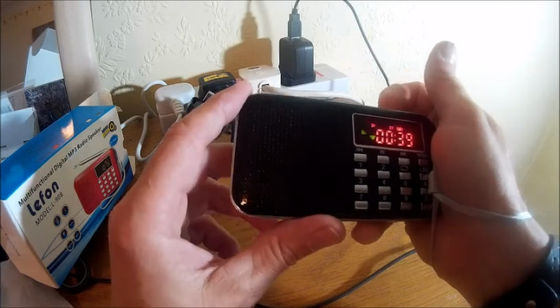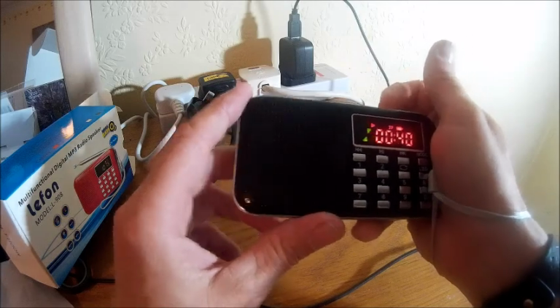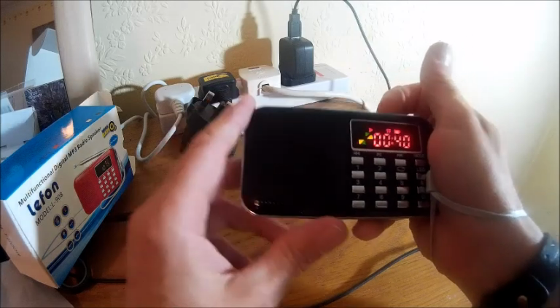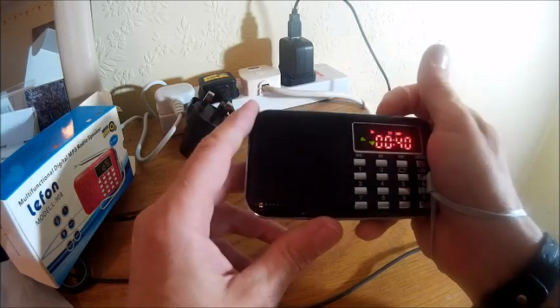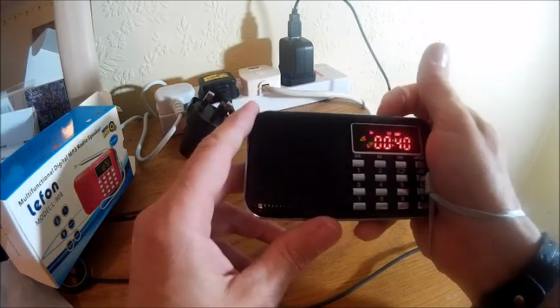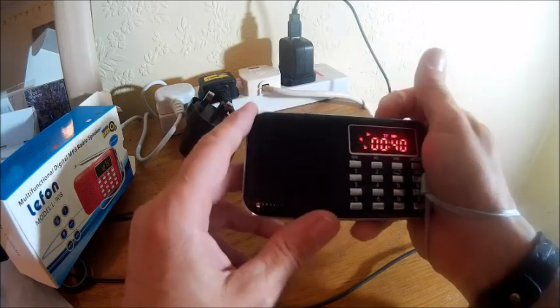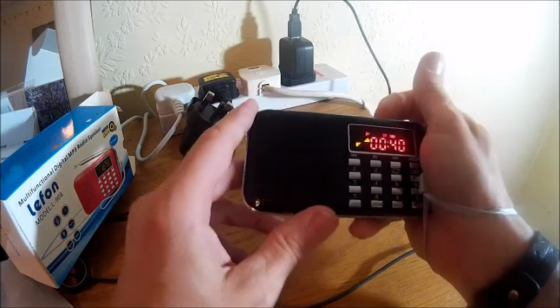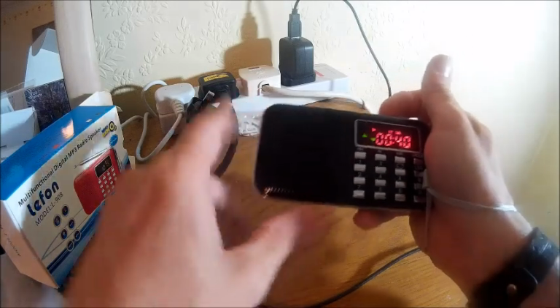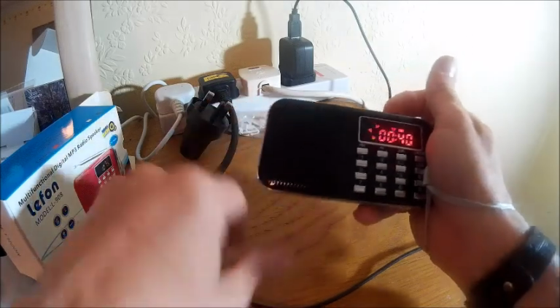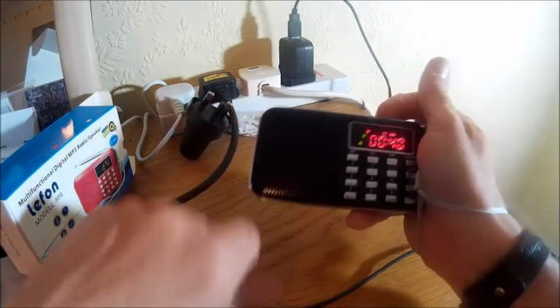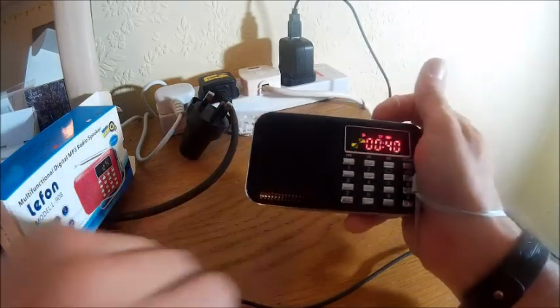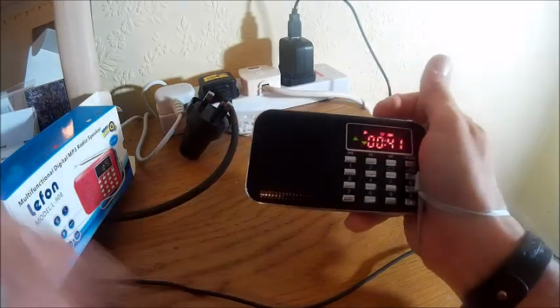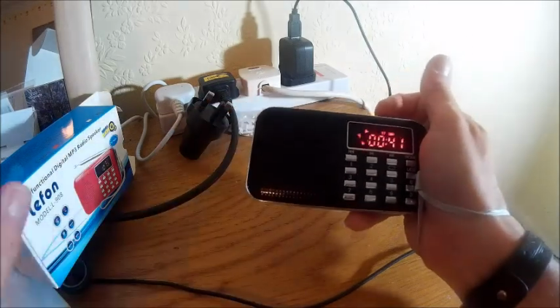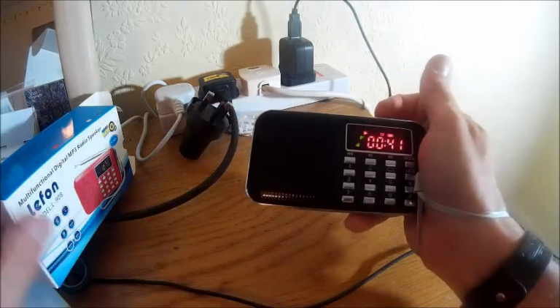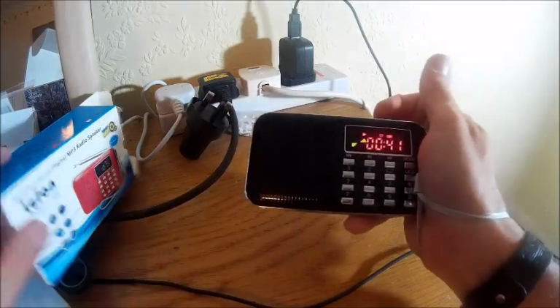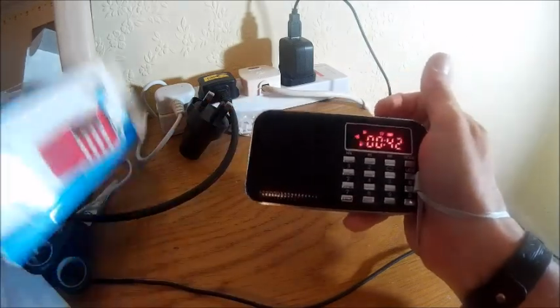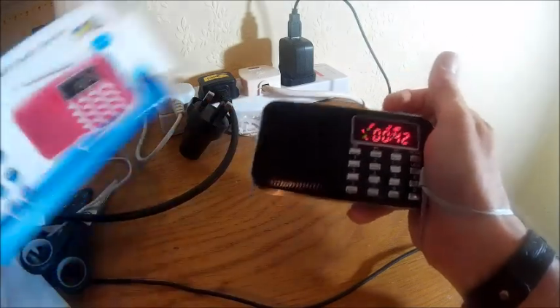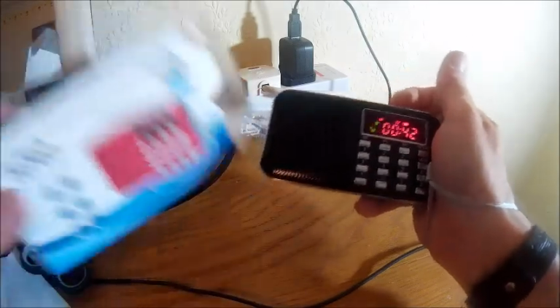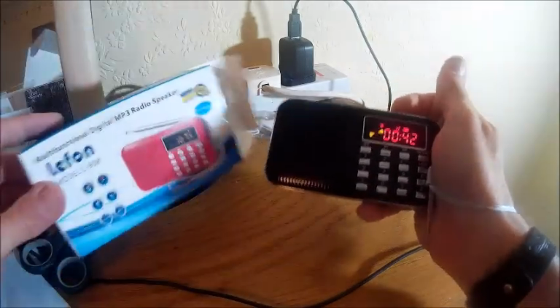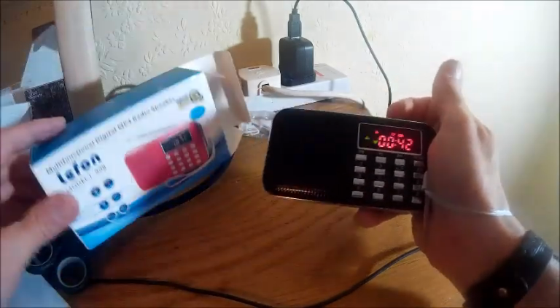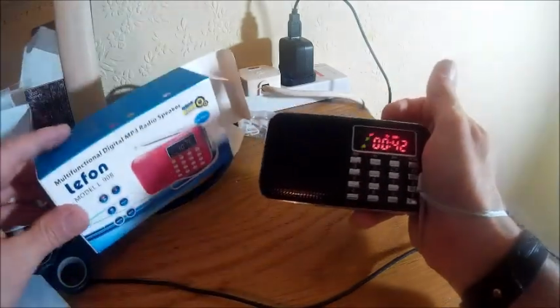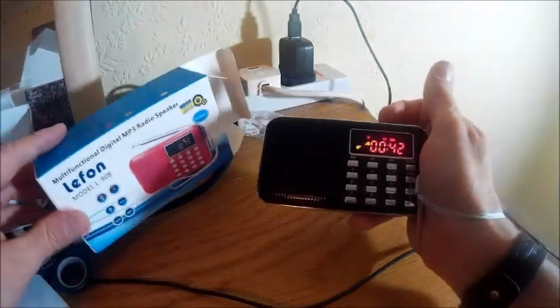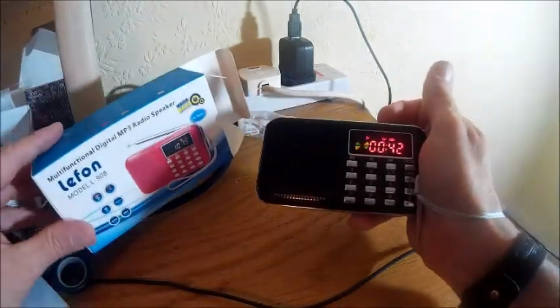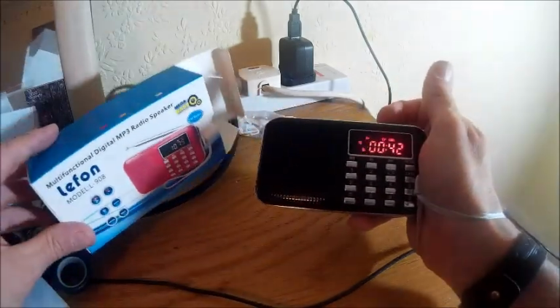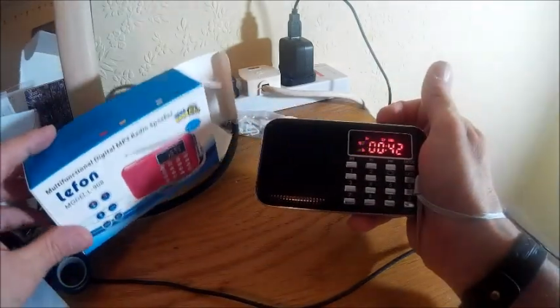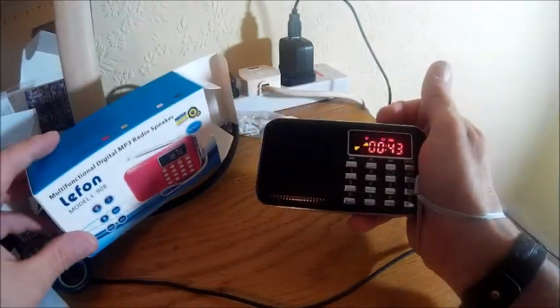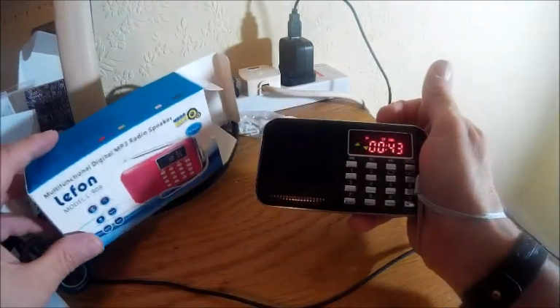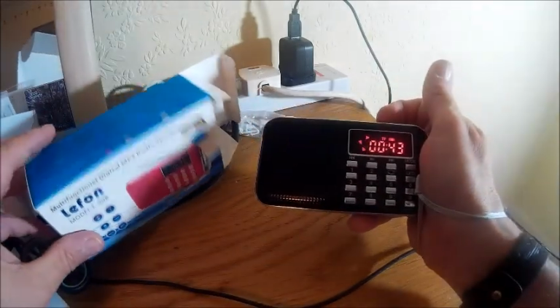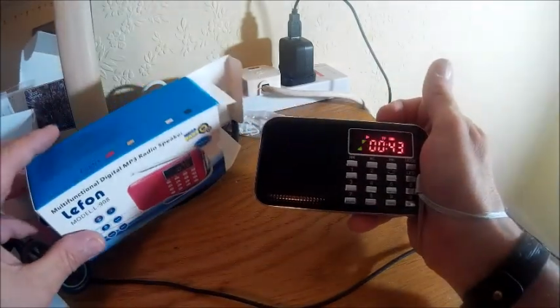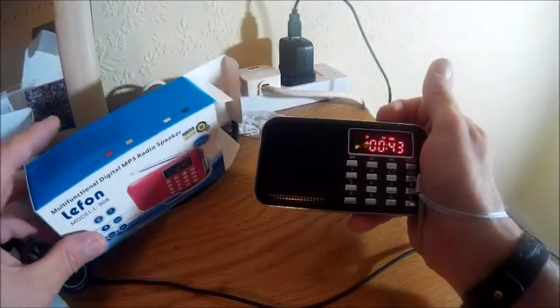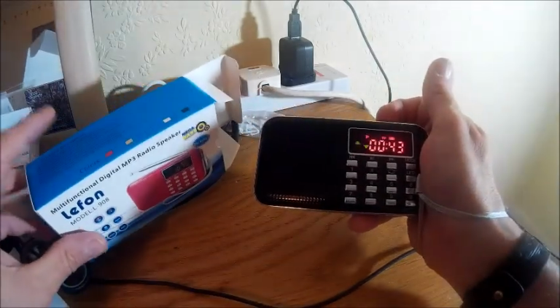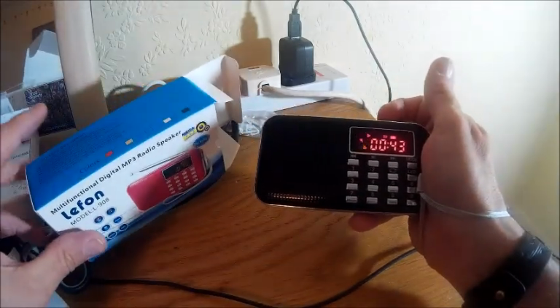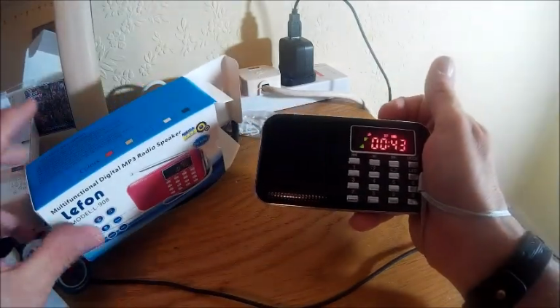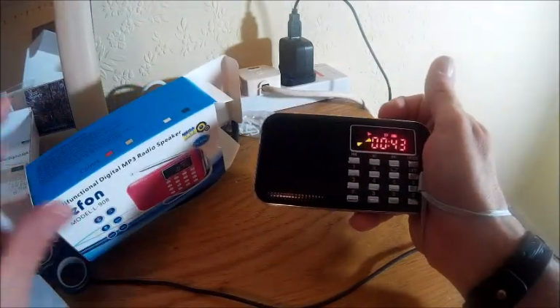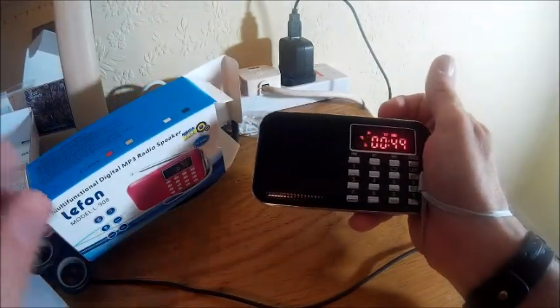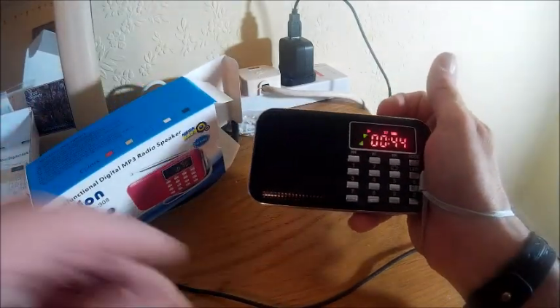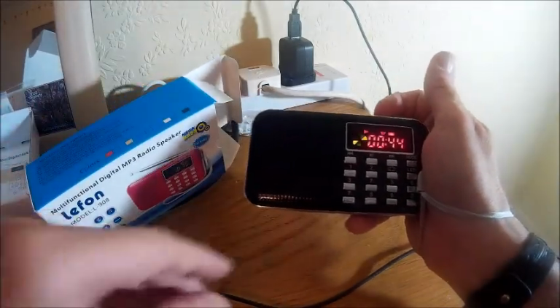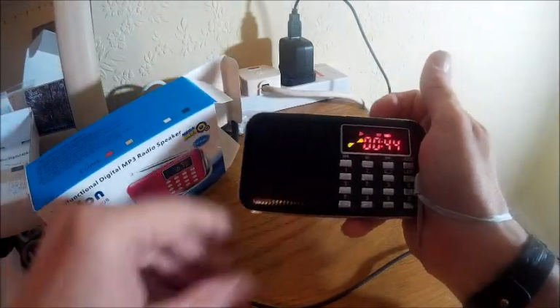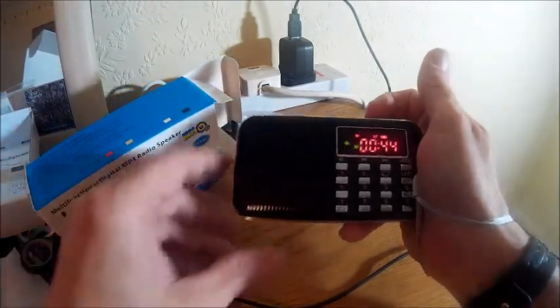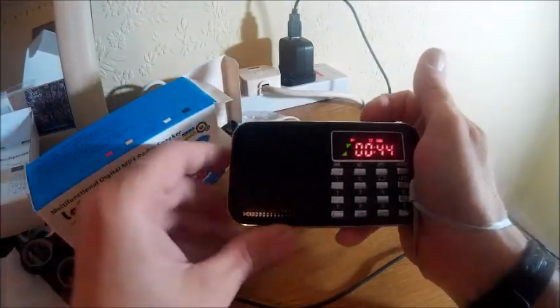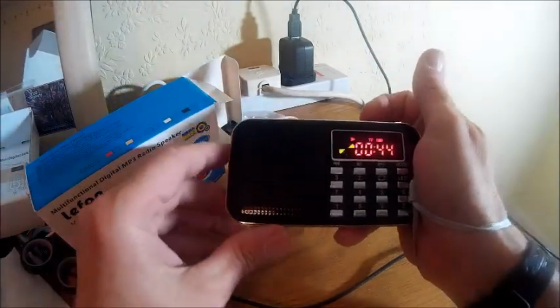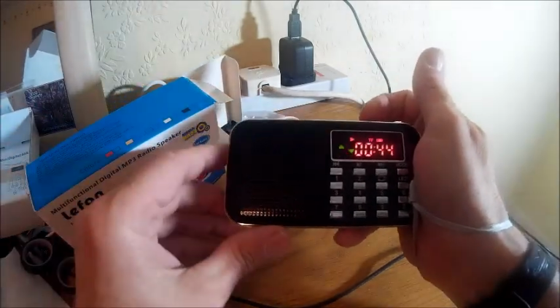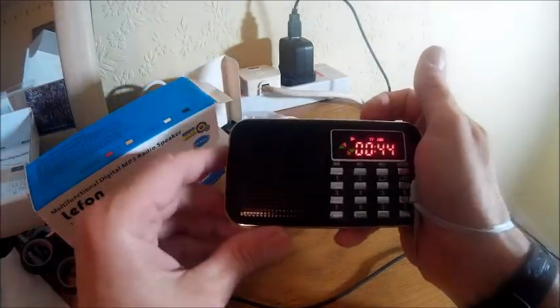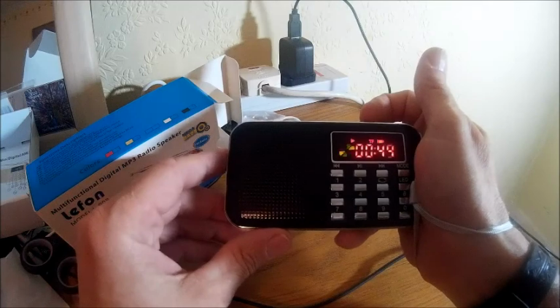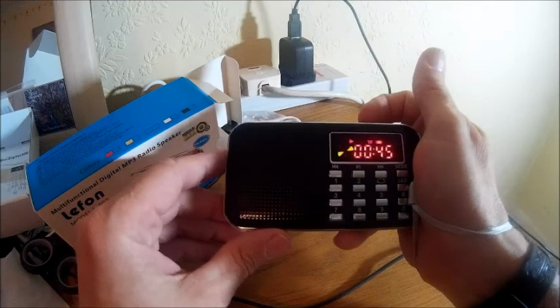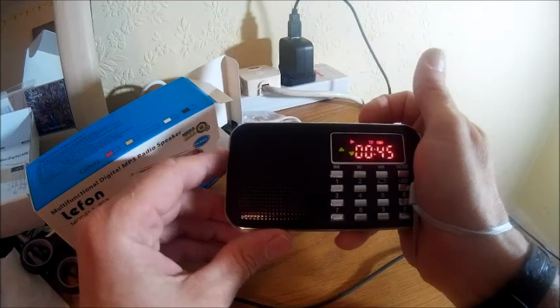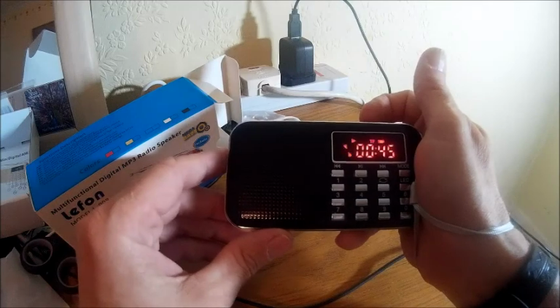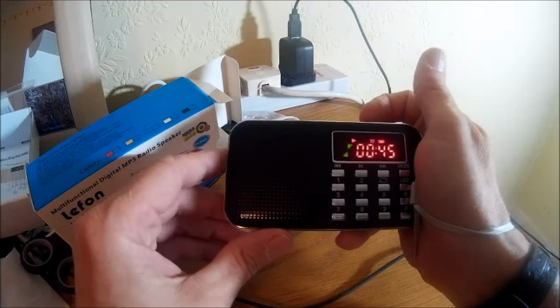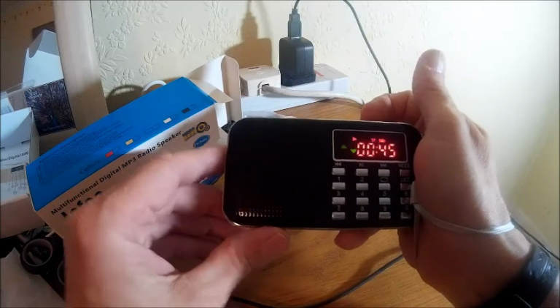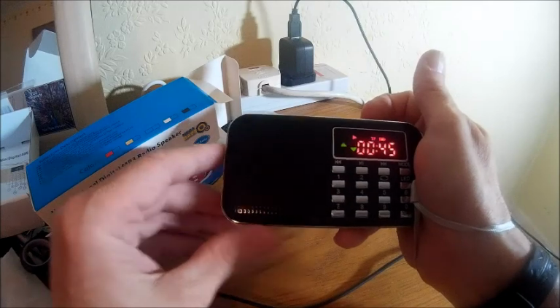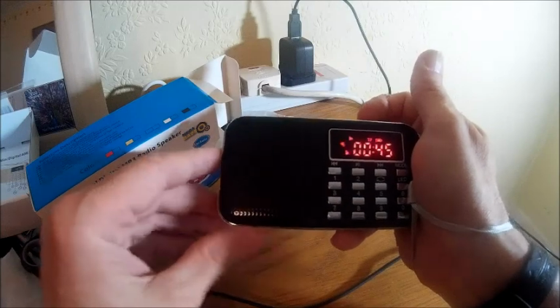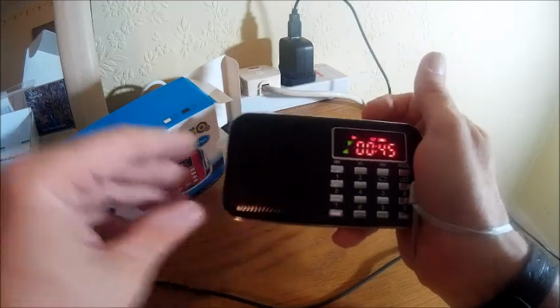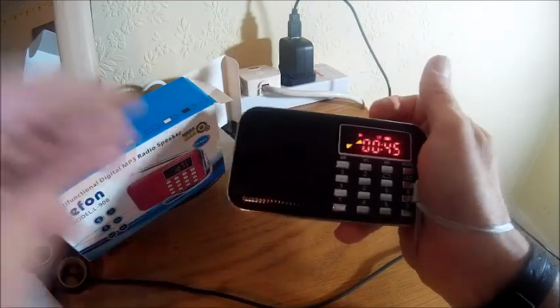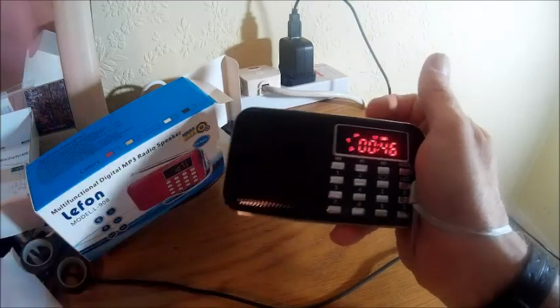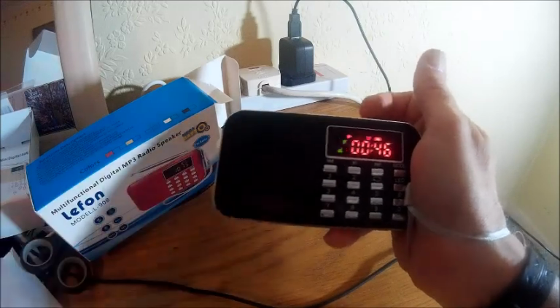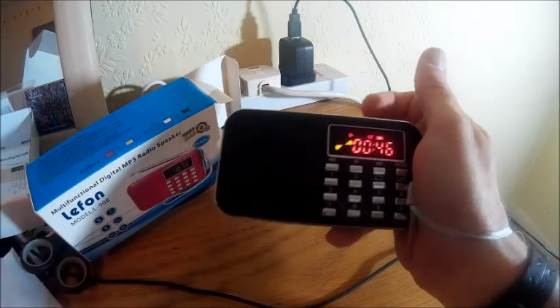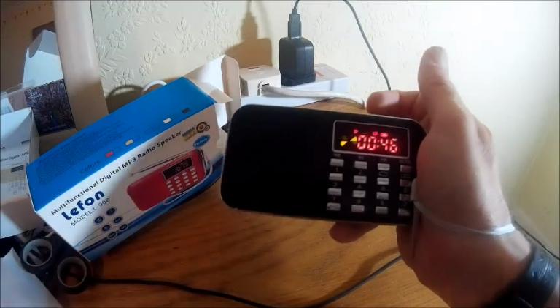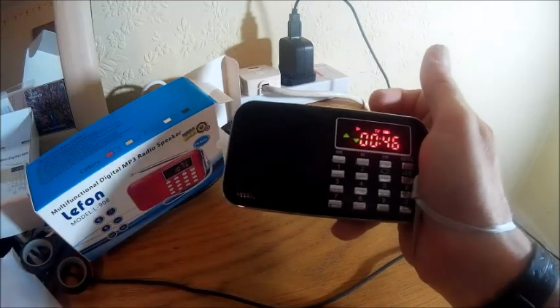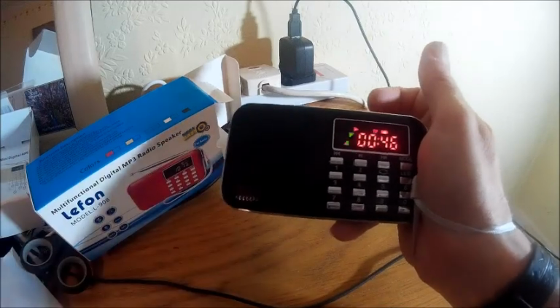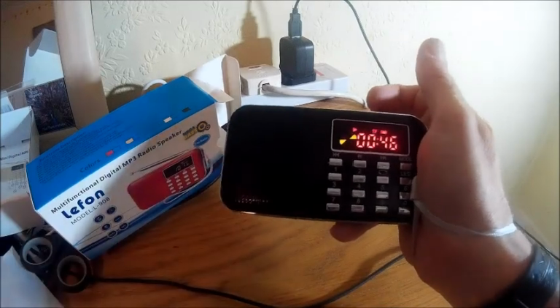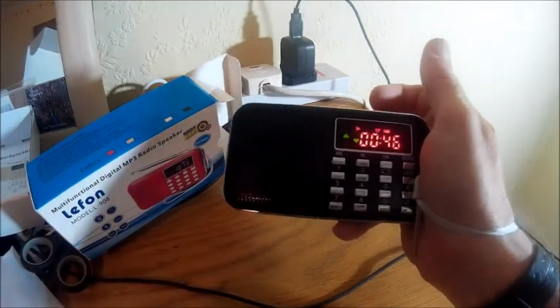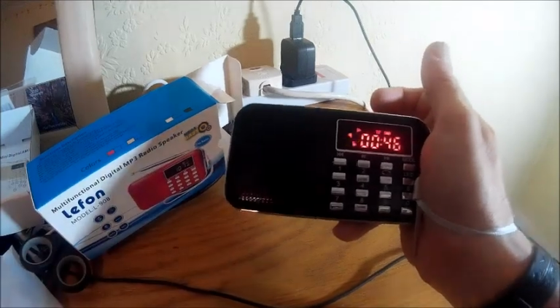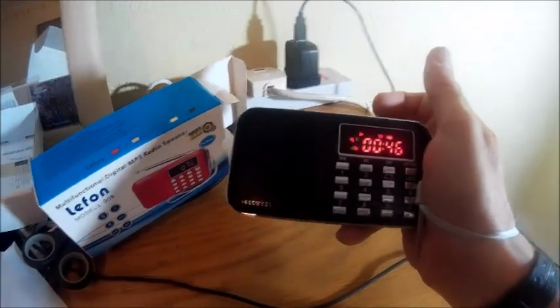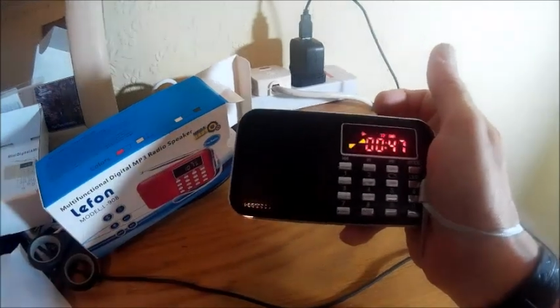And that concludes my review of the LEFON N-908. Thank you very much for listening.